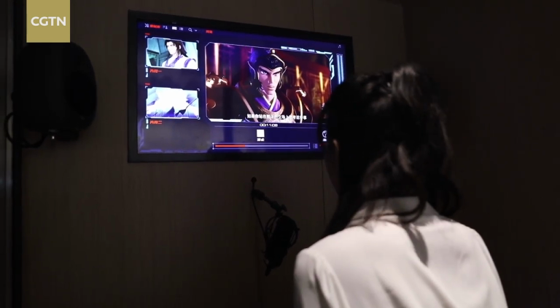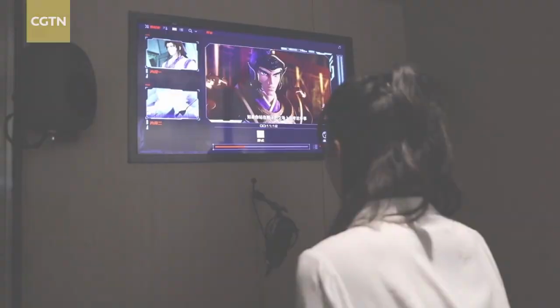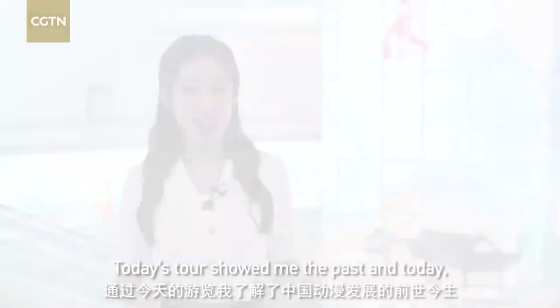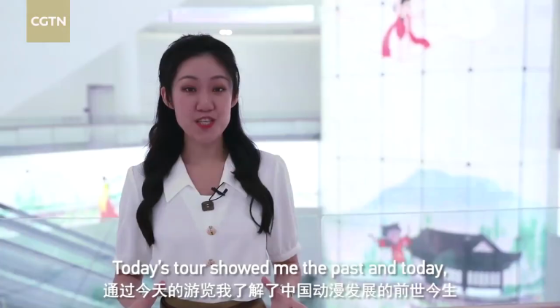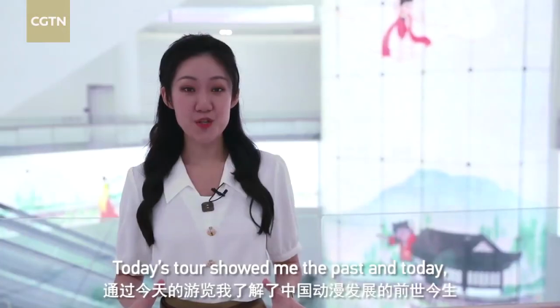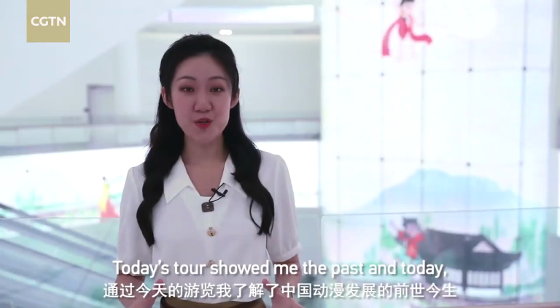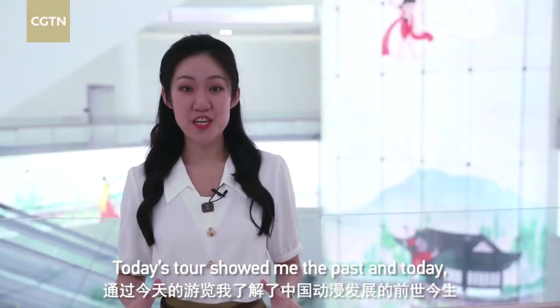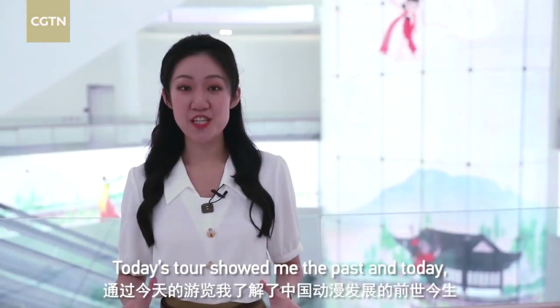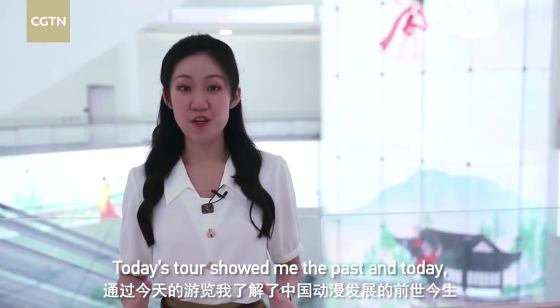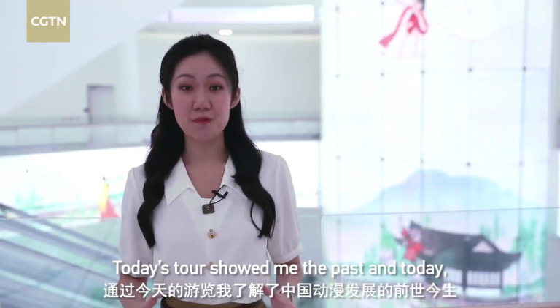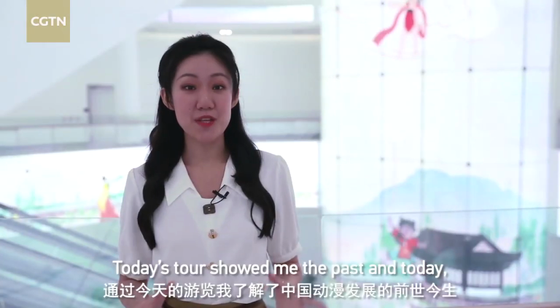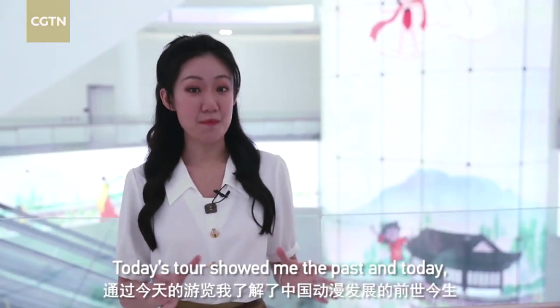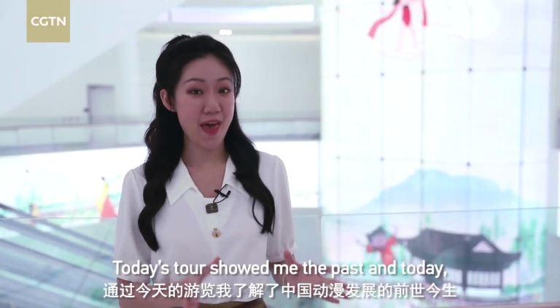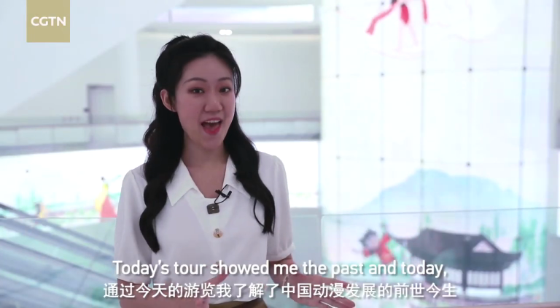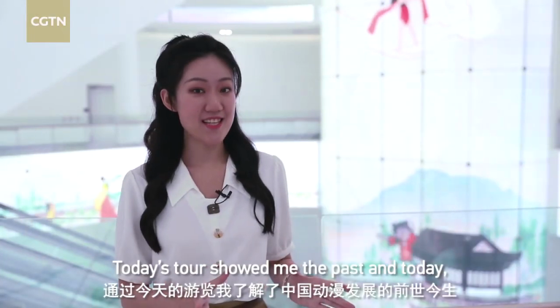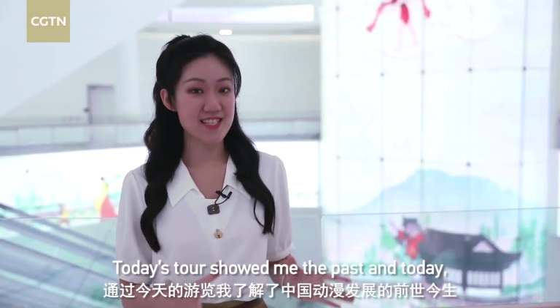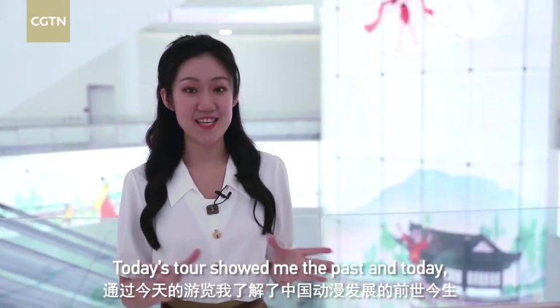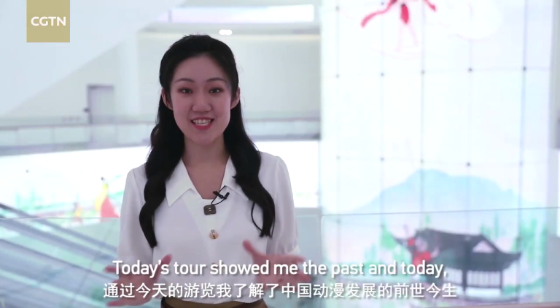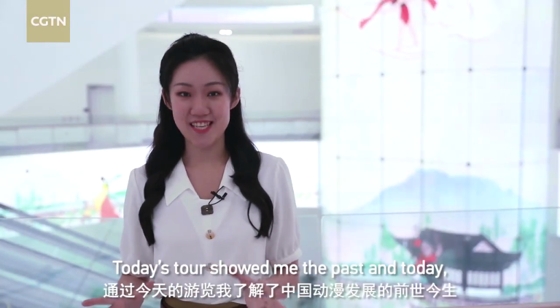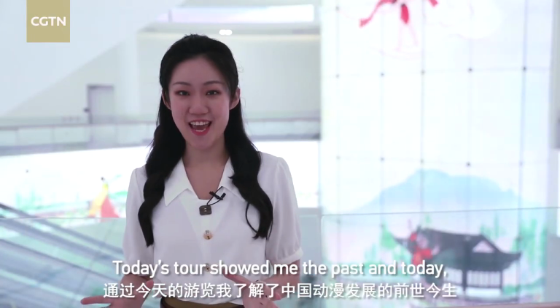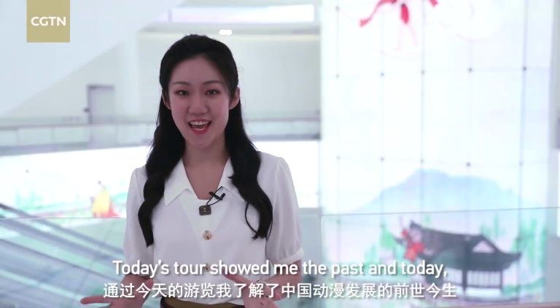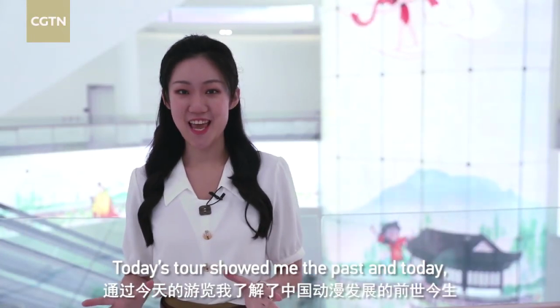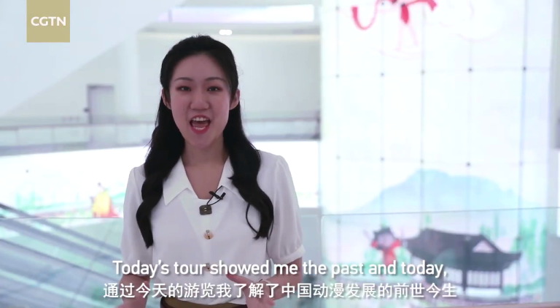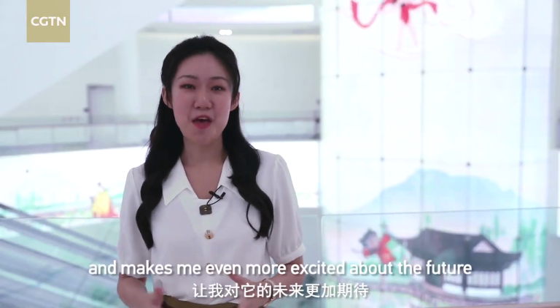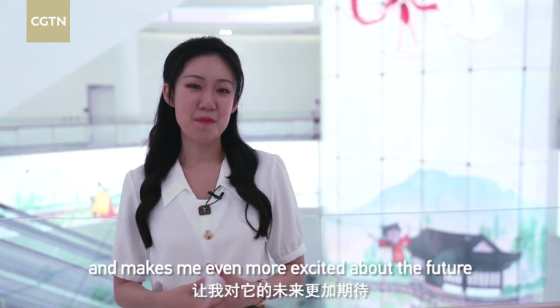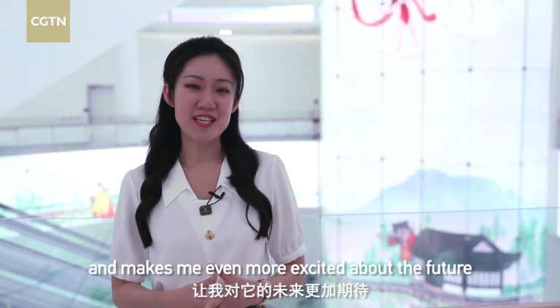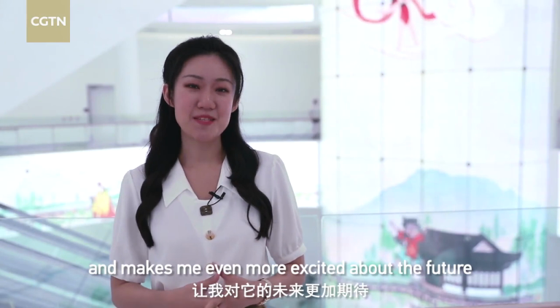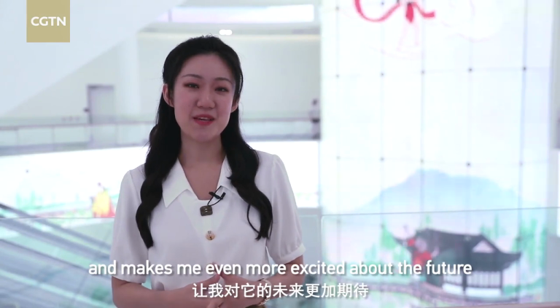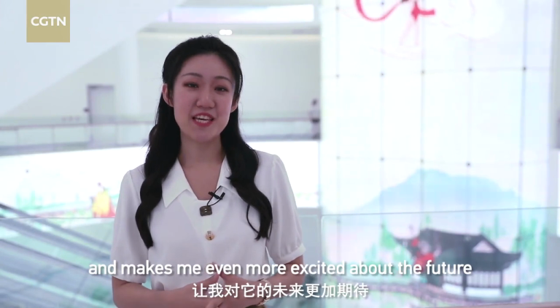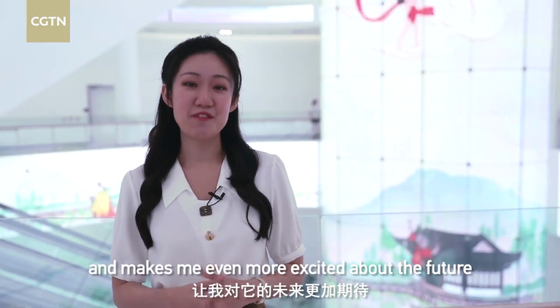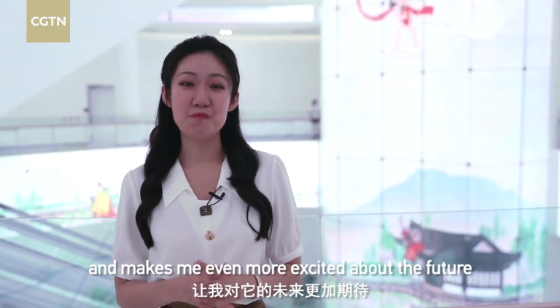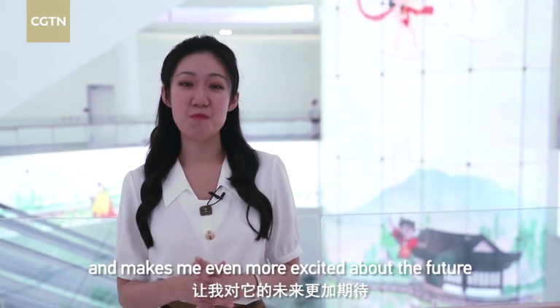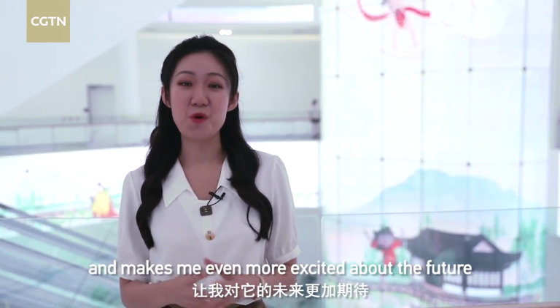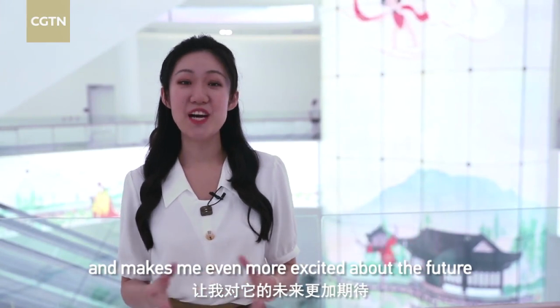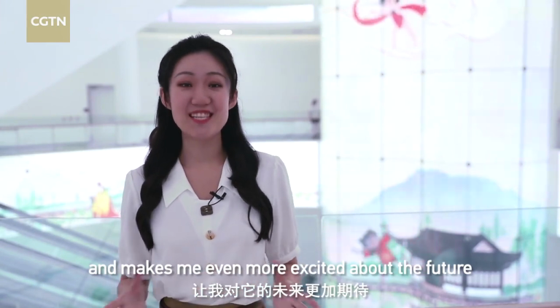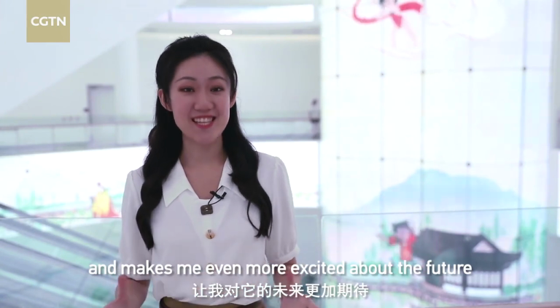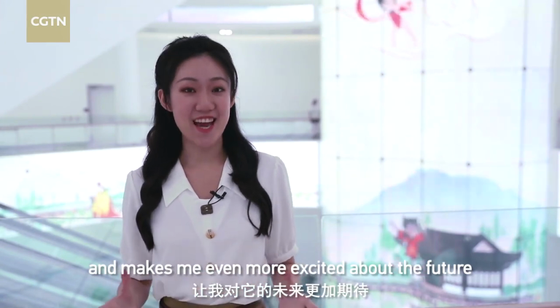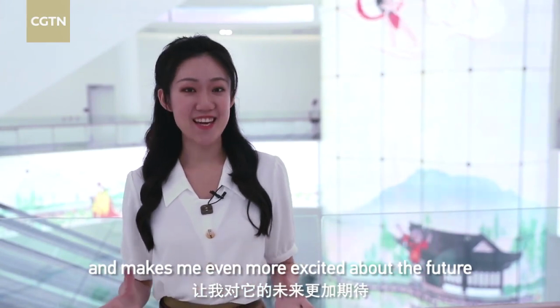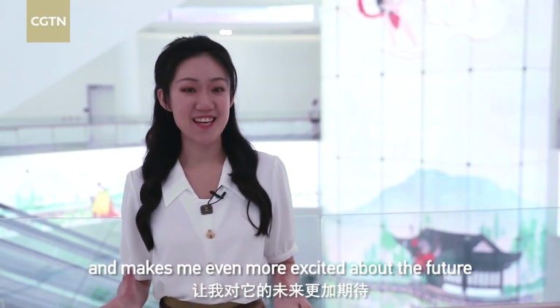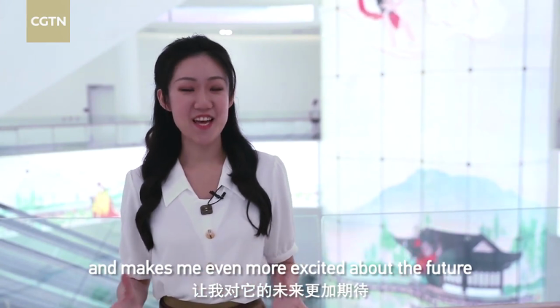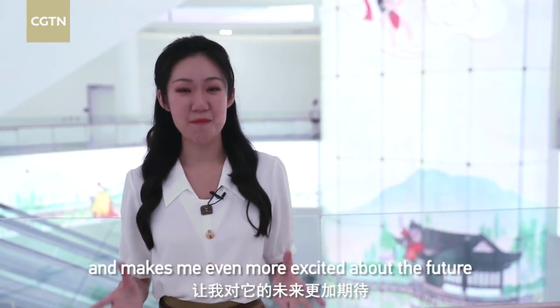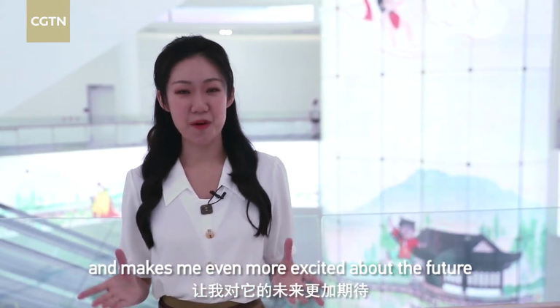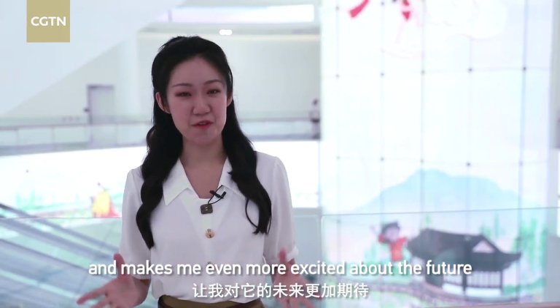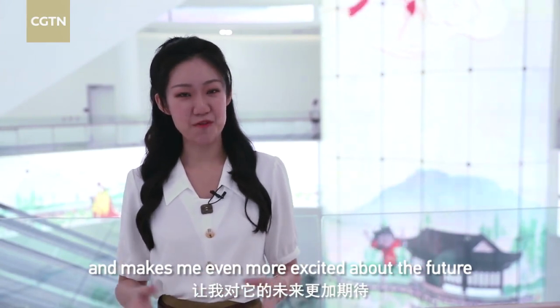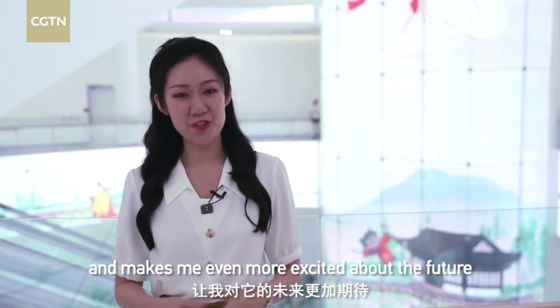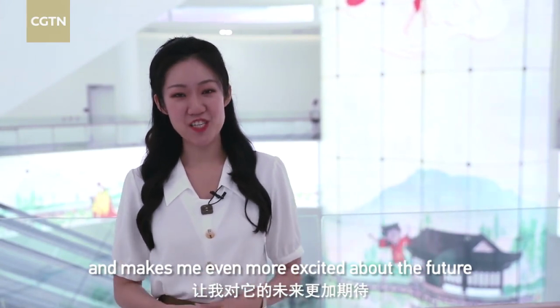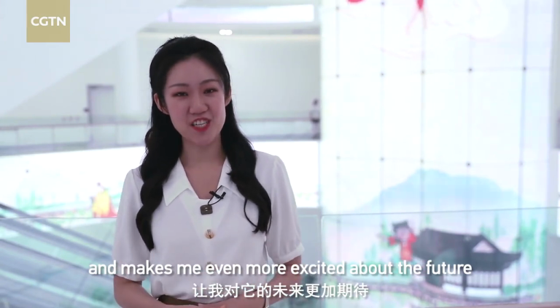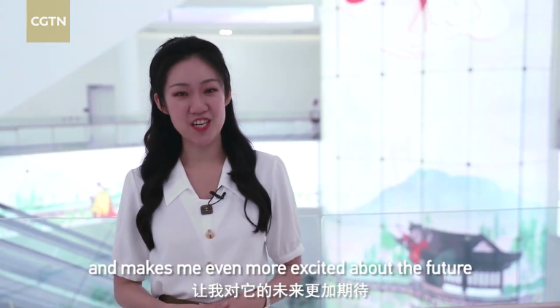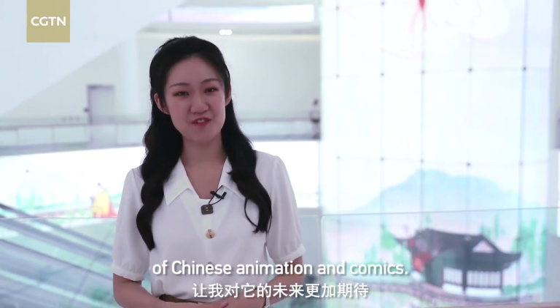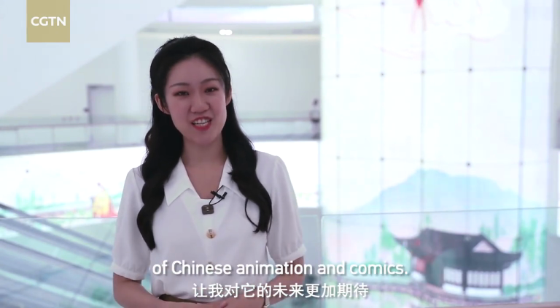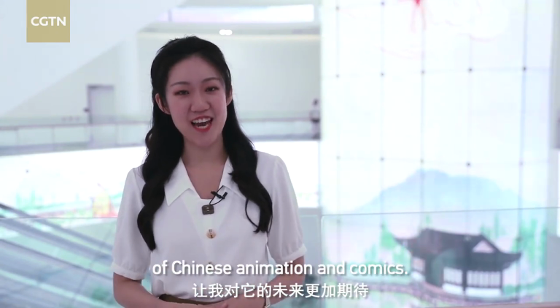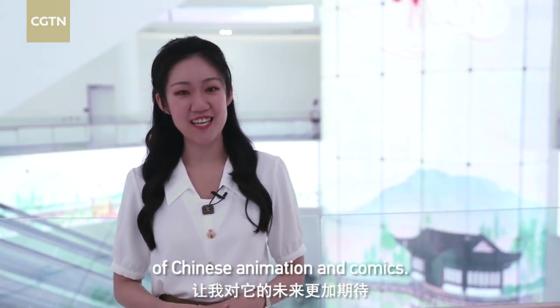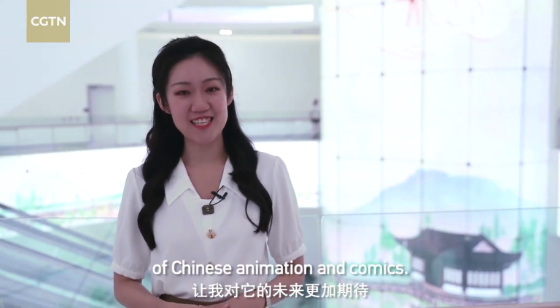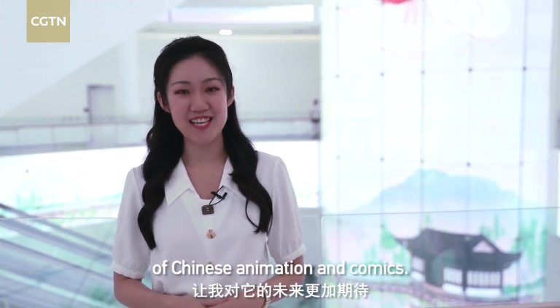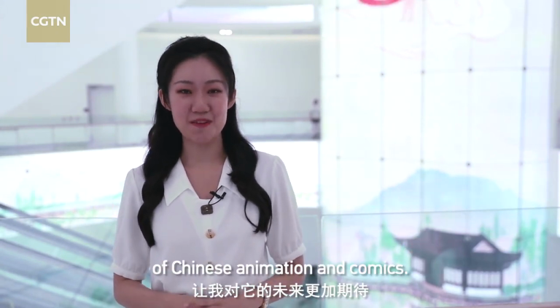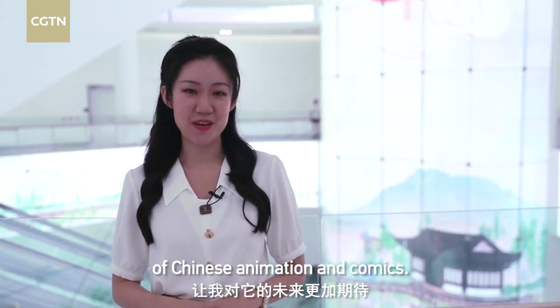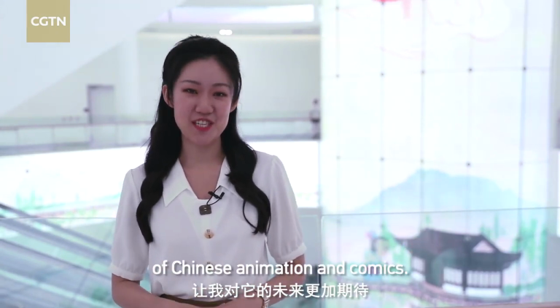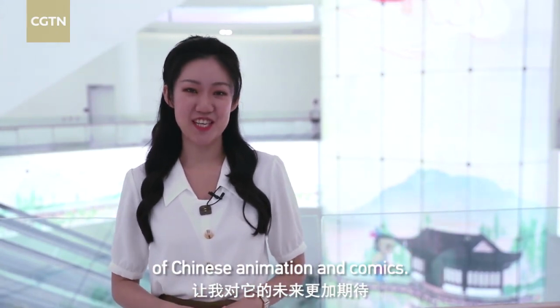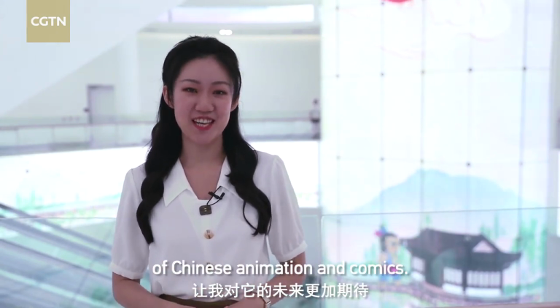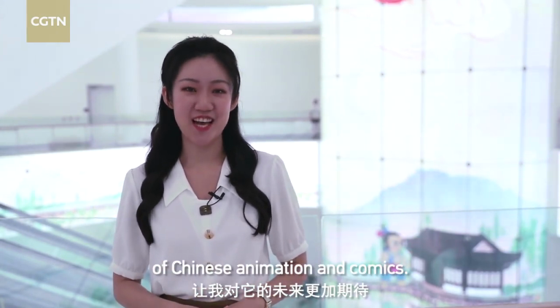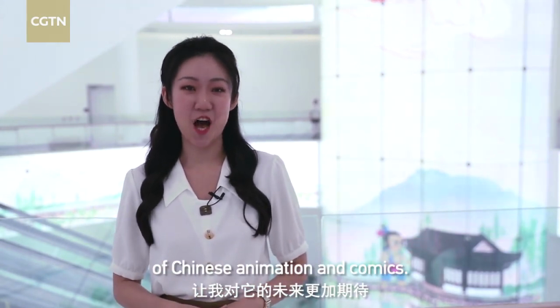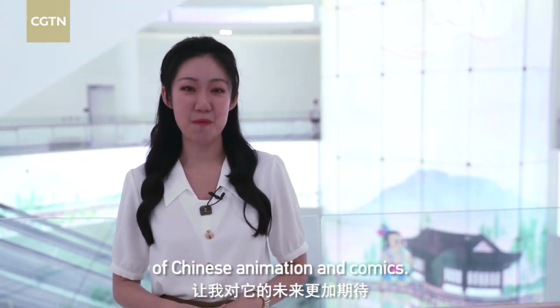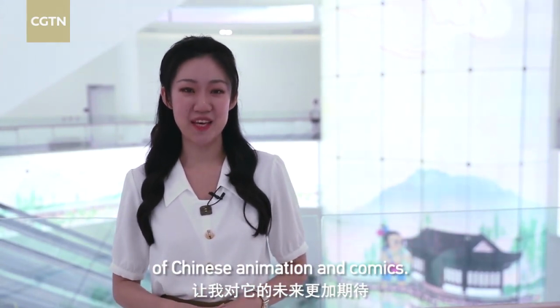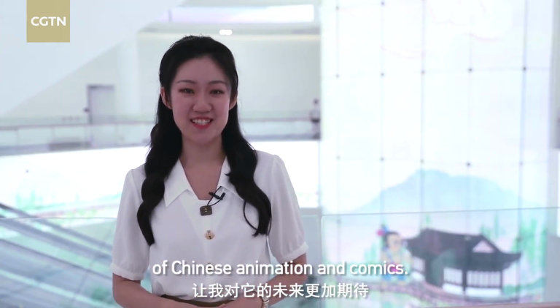Today's tour showed me the past and today, and makes me even more excited about the future of Chinese animation and comics.